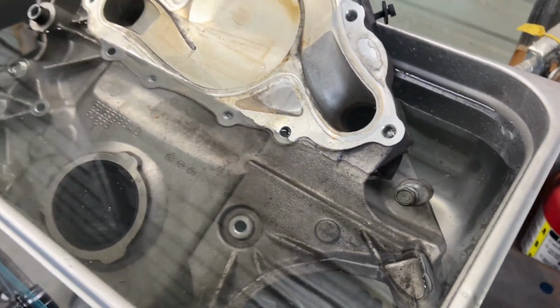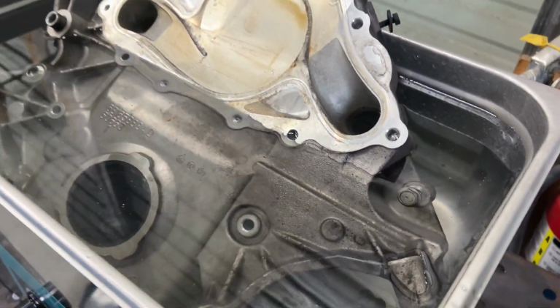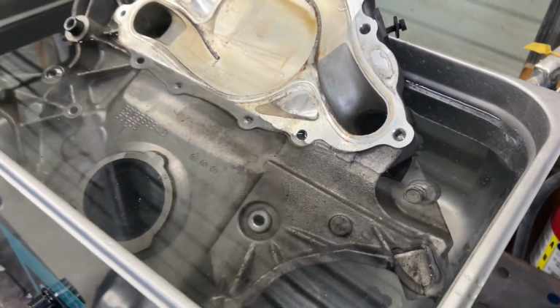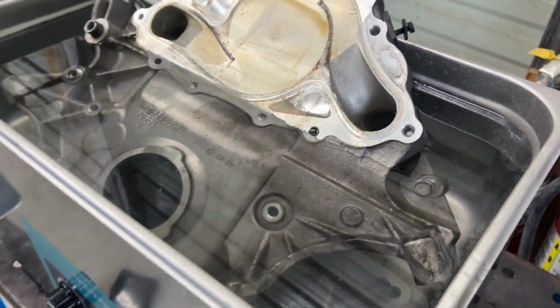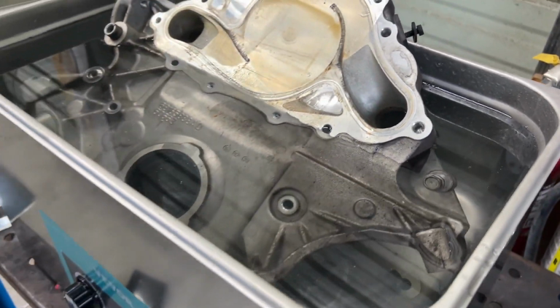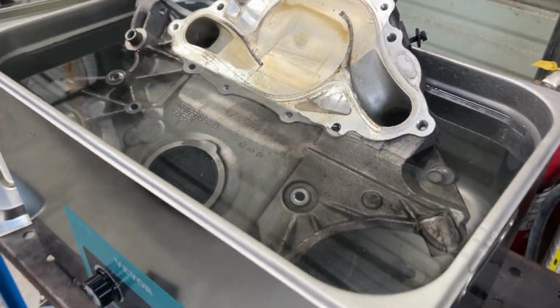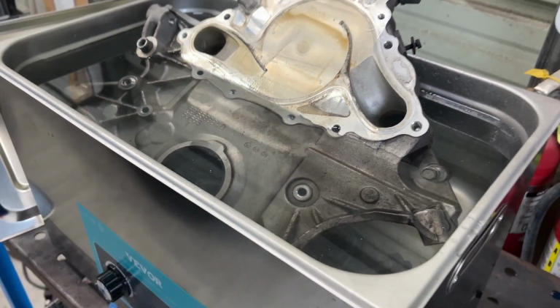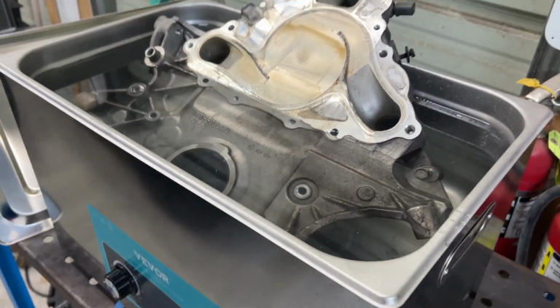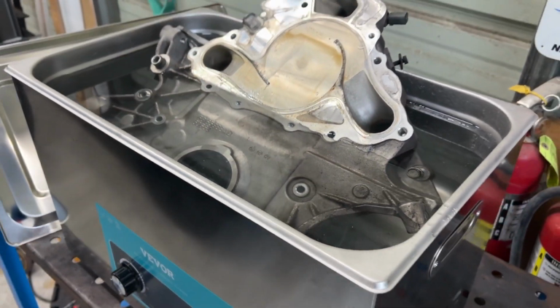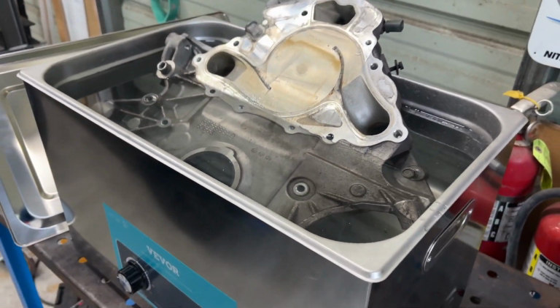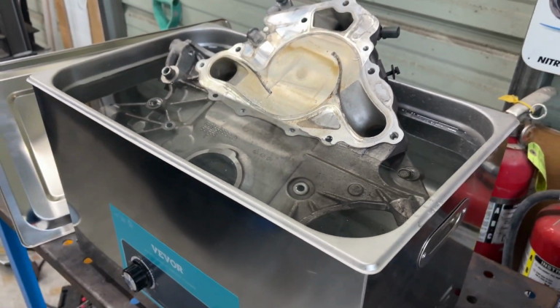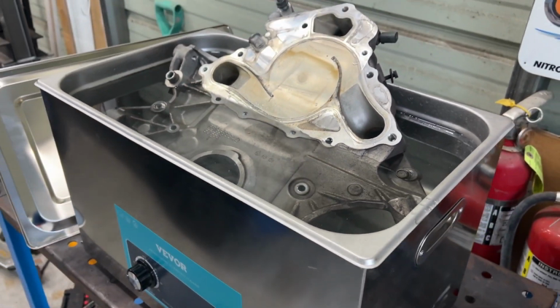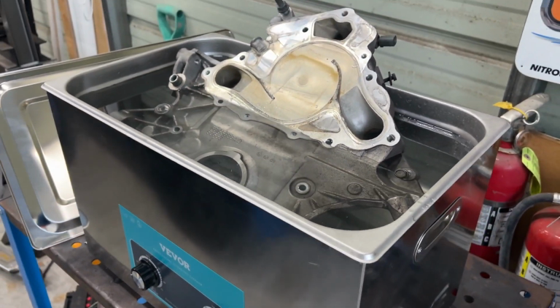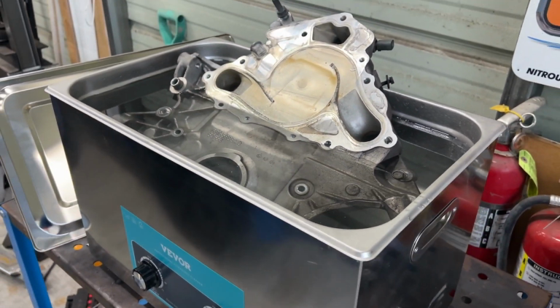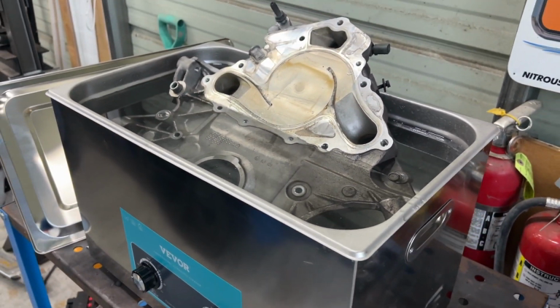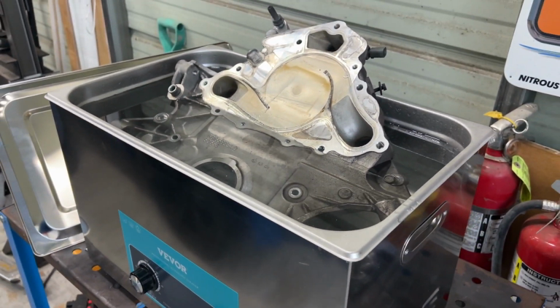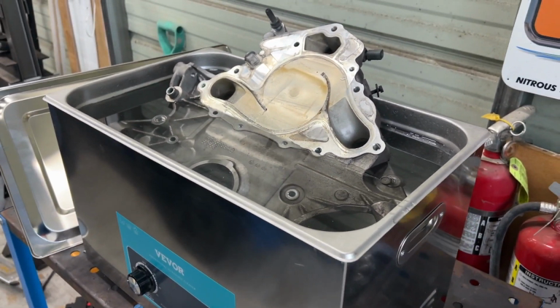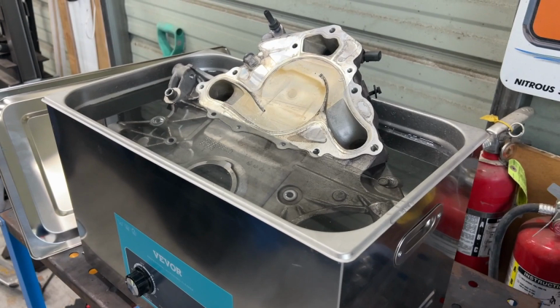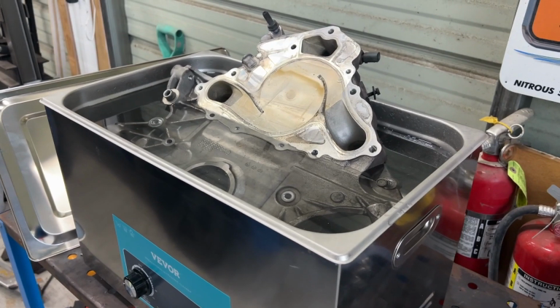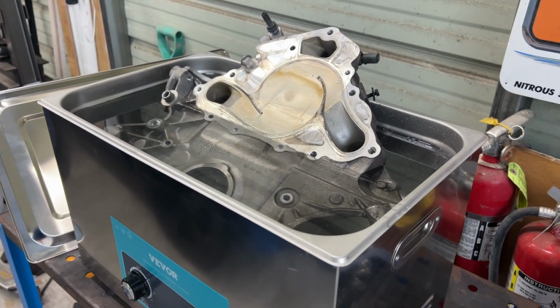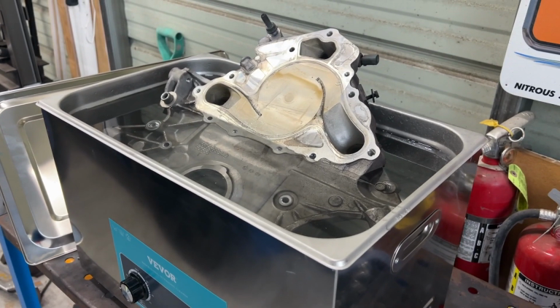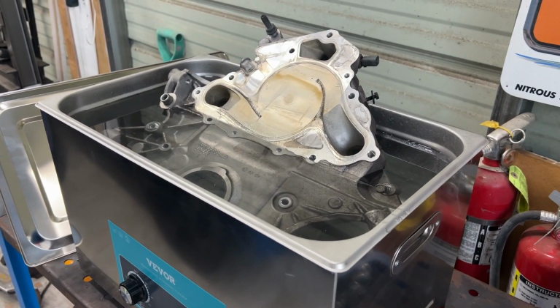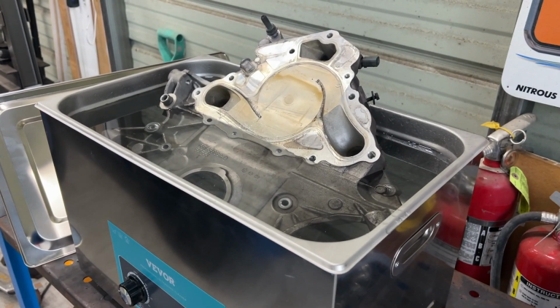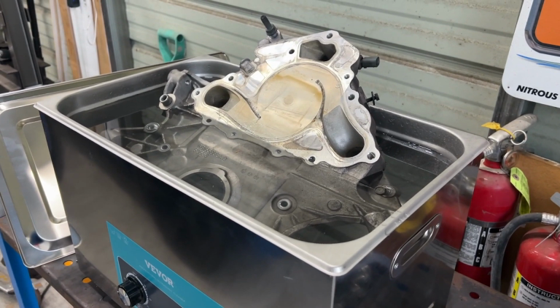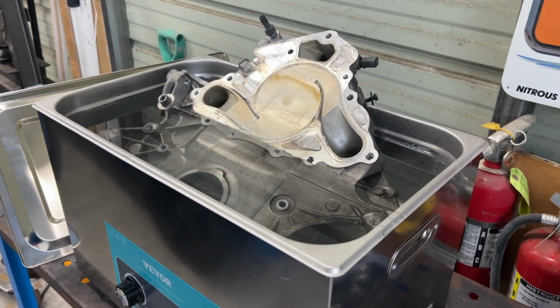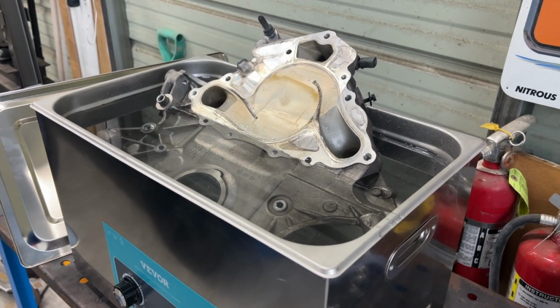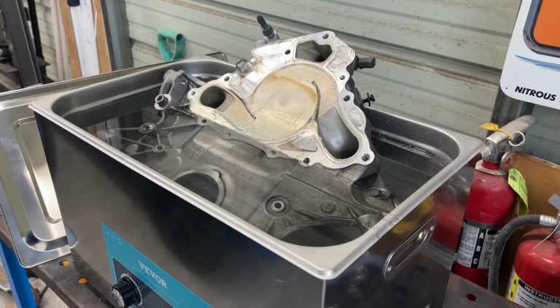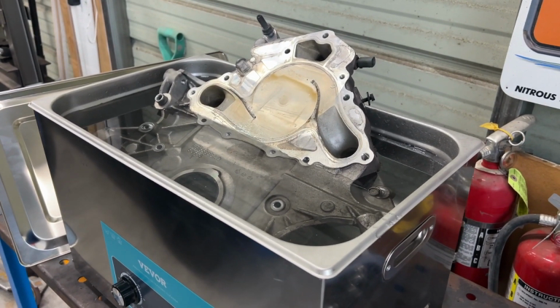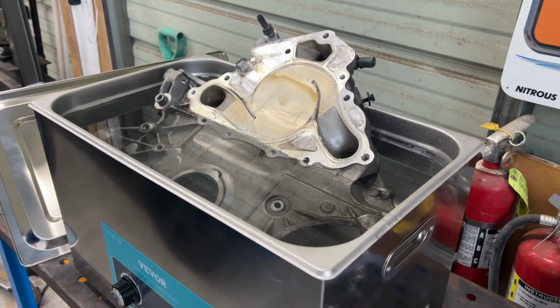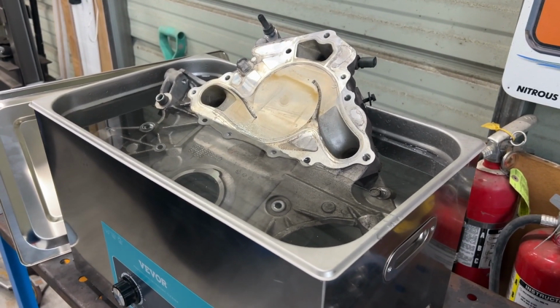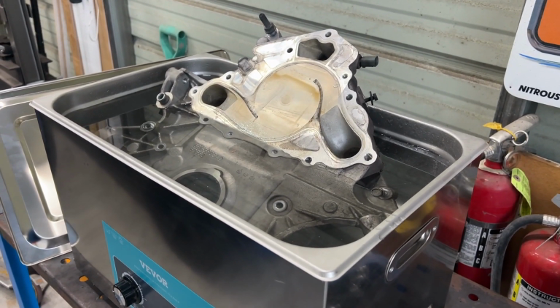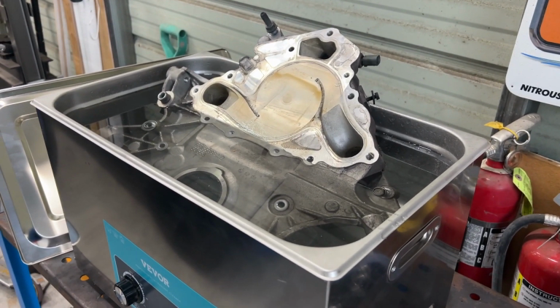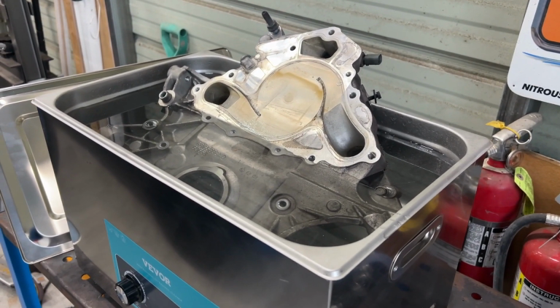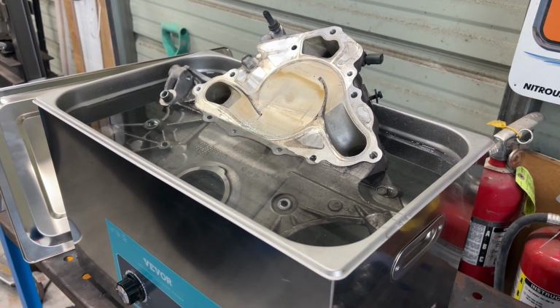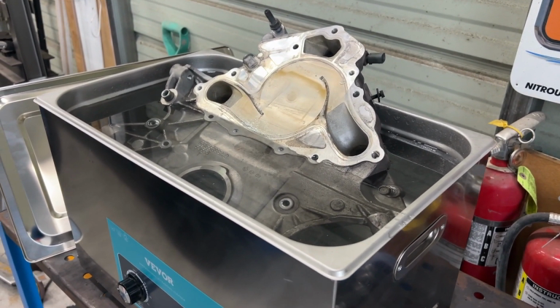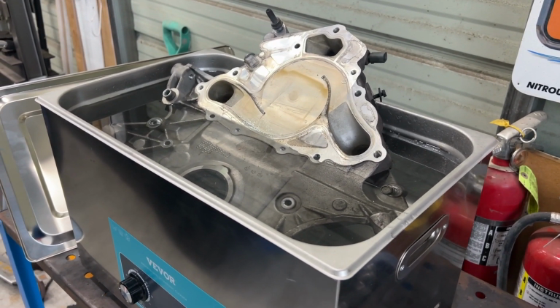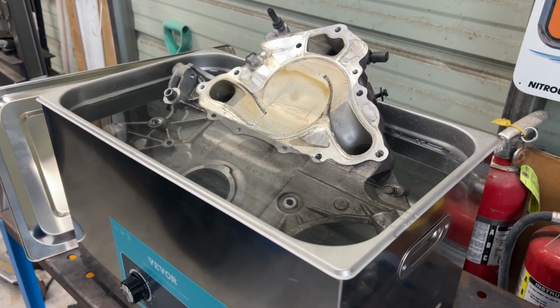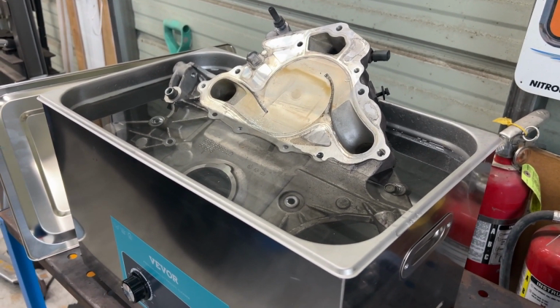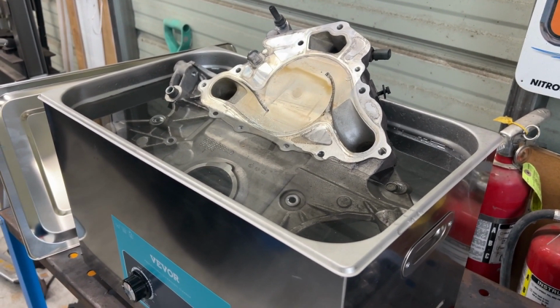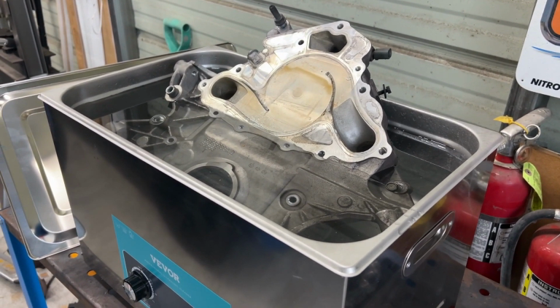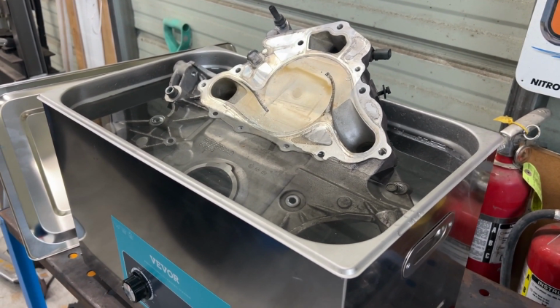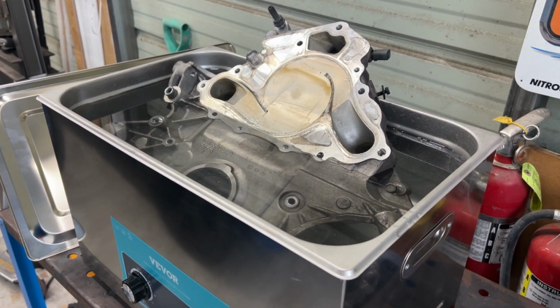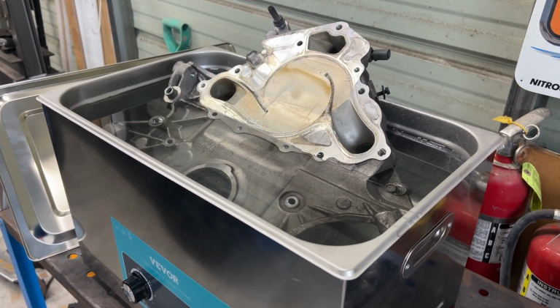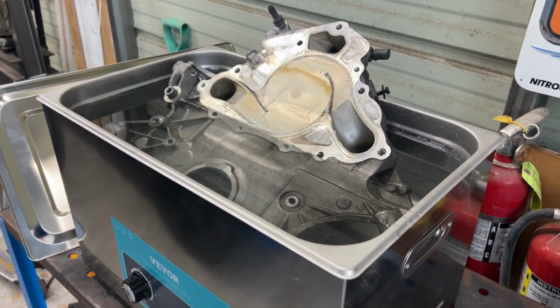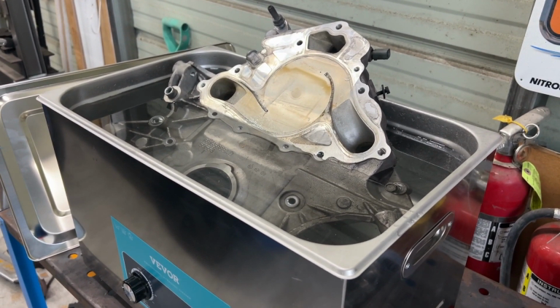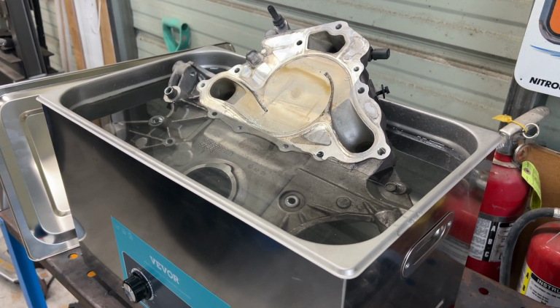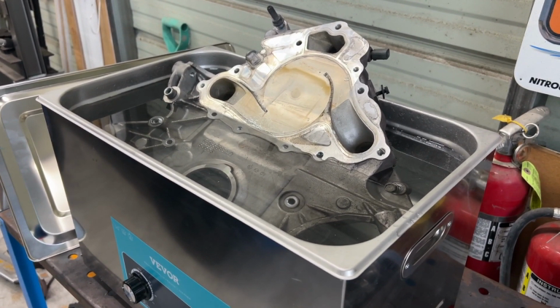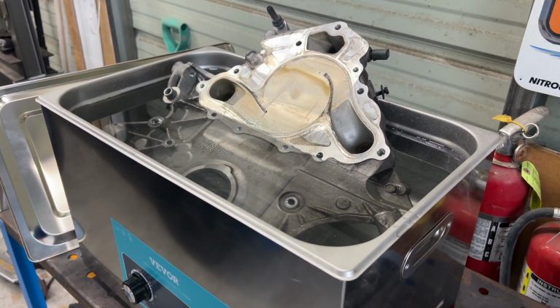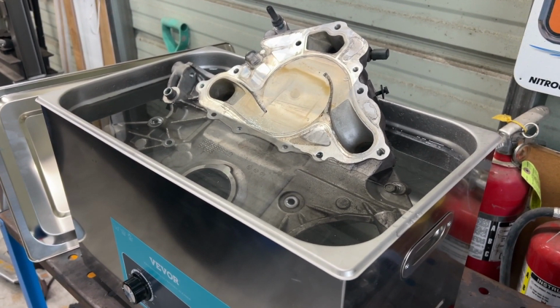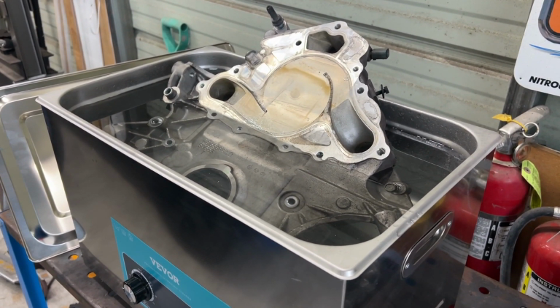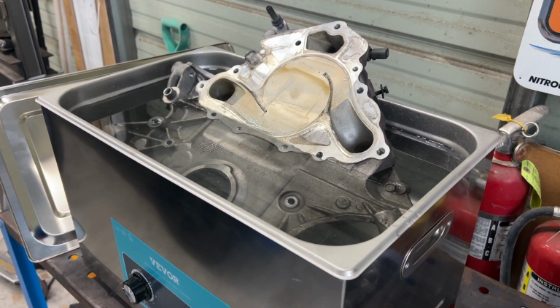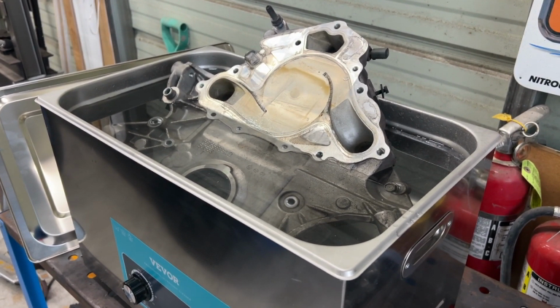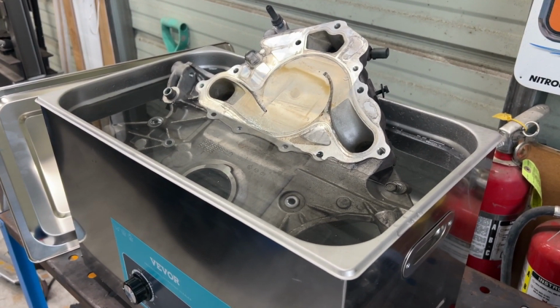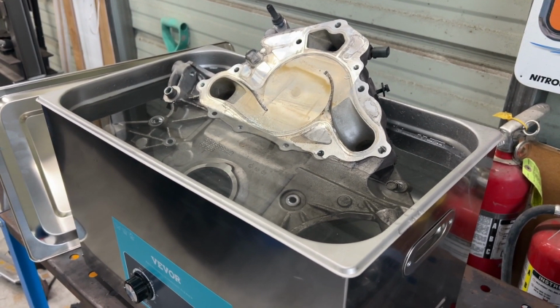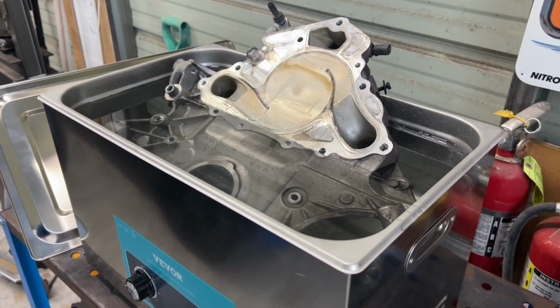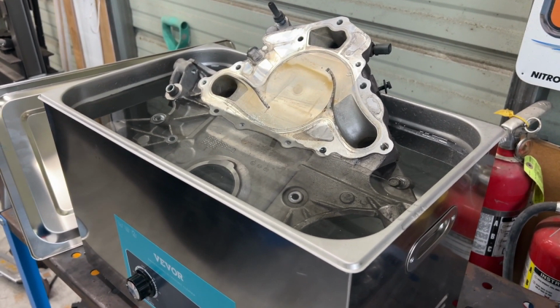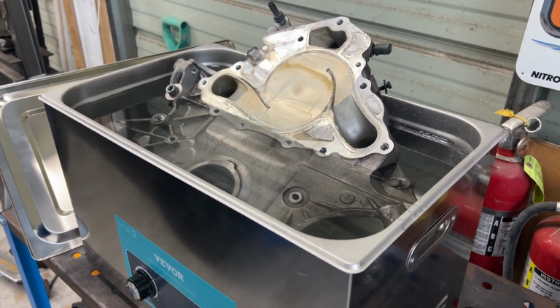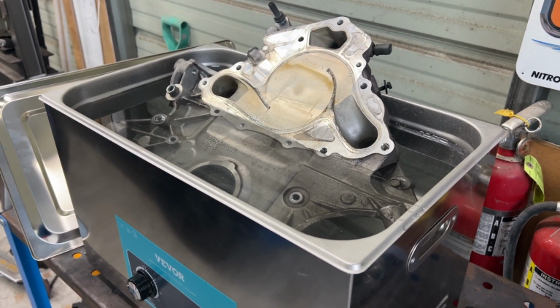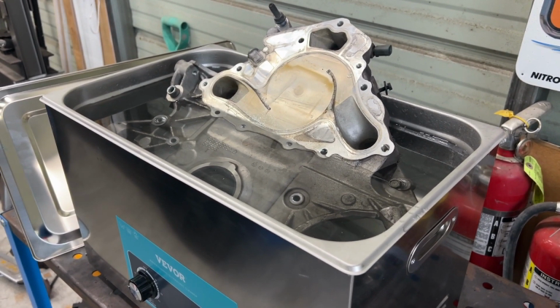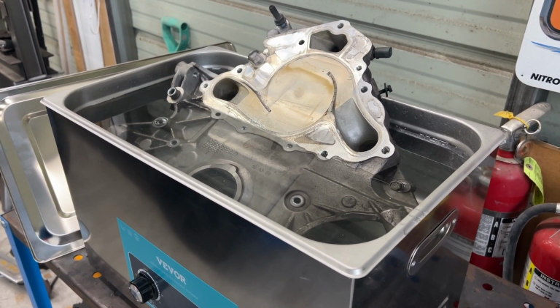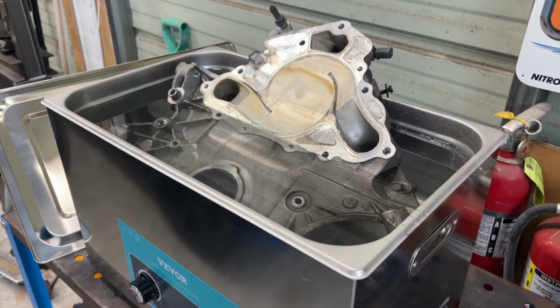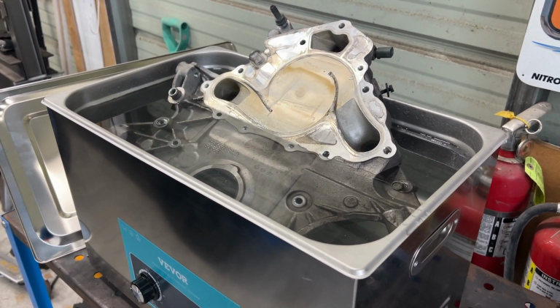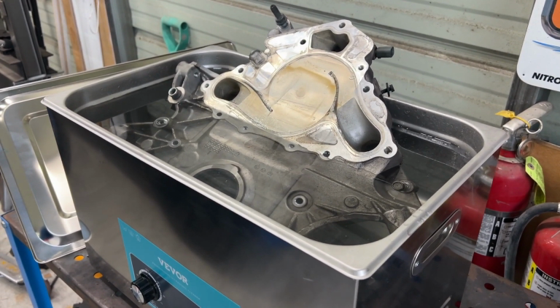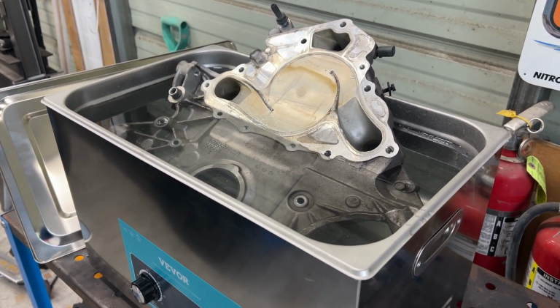It seems like it's already agitating, but this thing makes a crazy noise too. I almost want to not be in the same room while it's making its cleaning action, but let's see what she does.